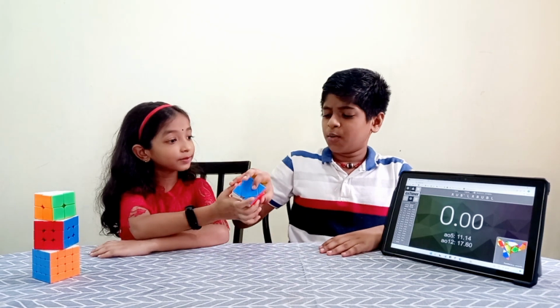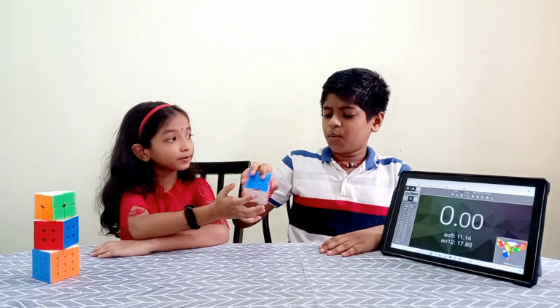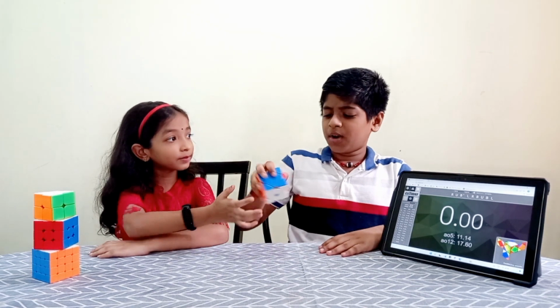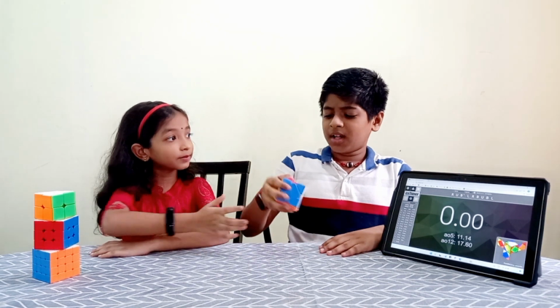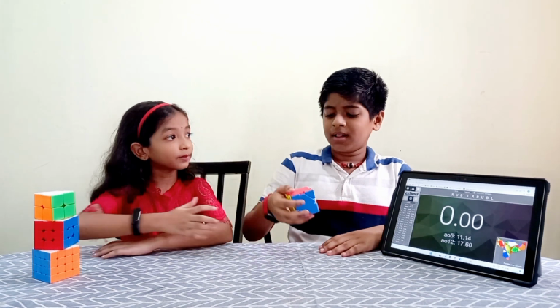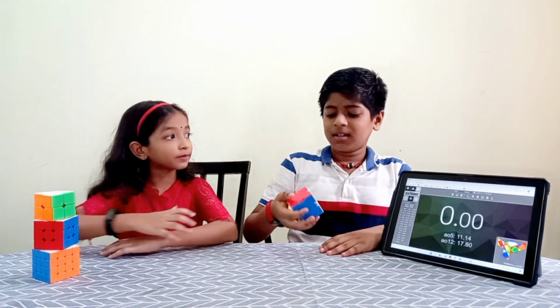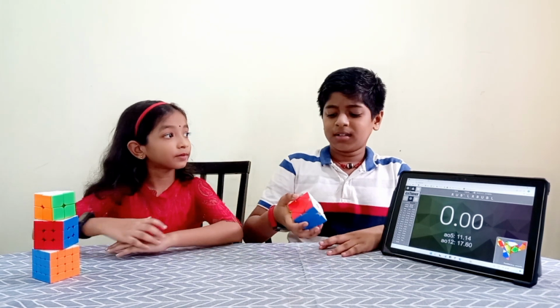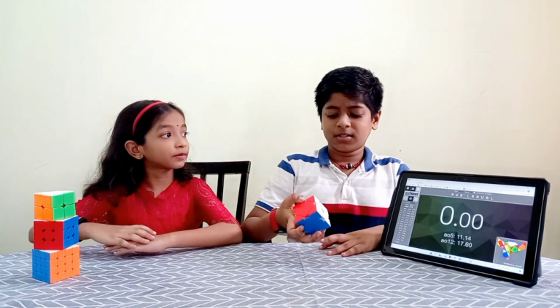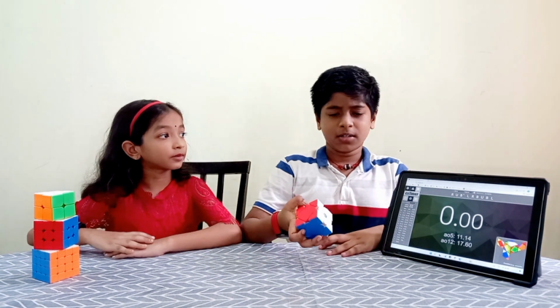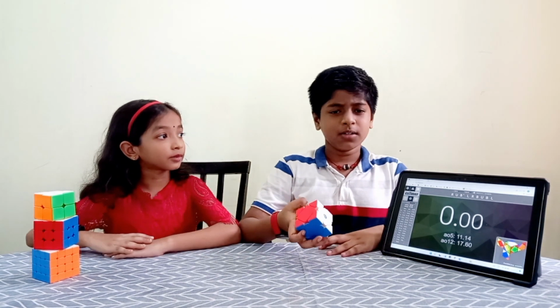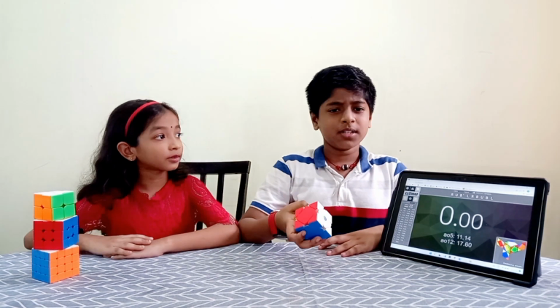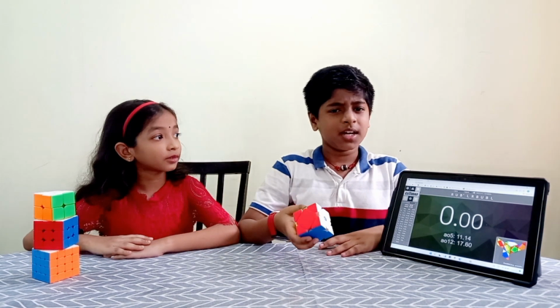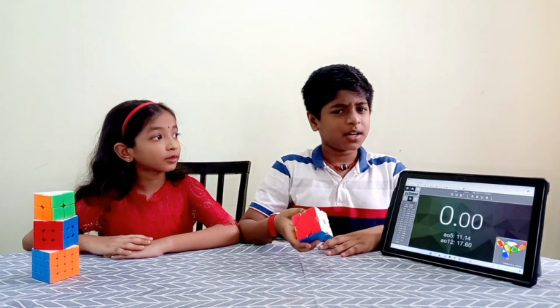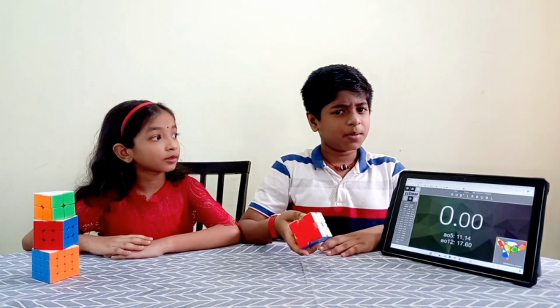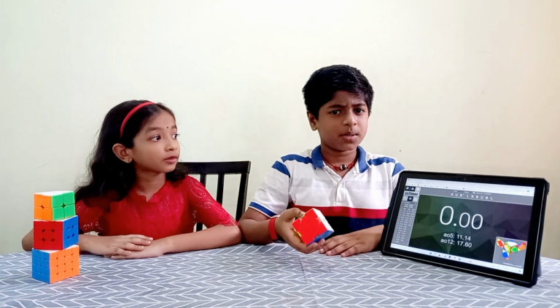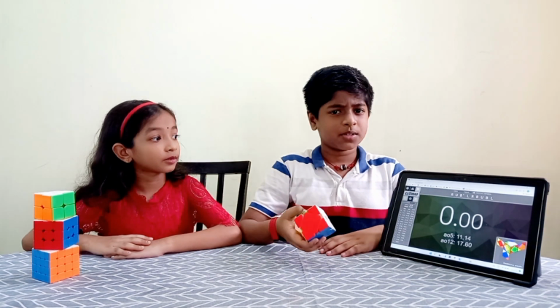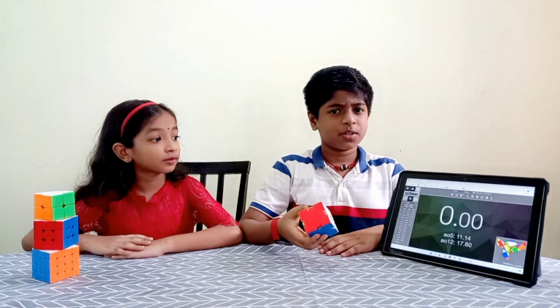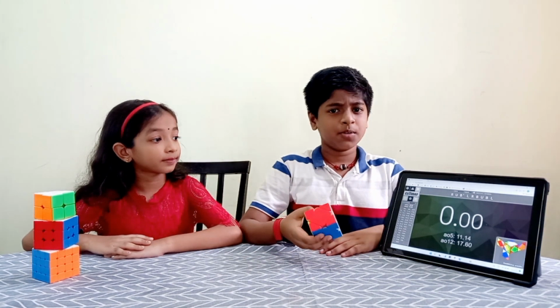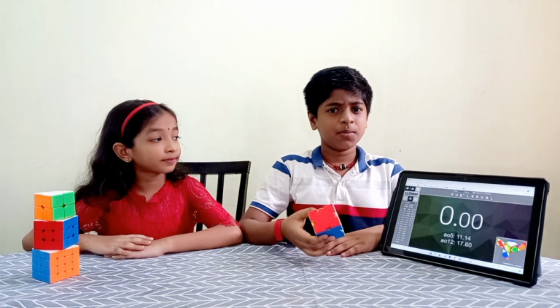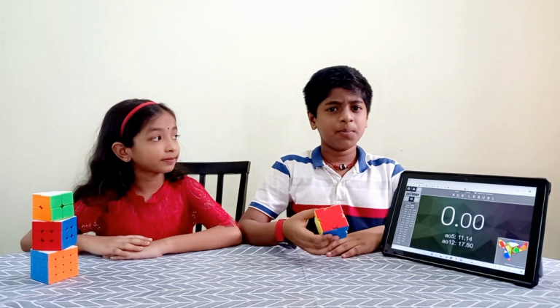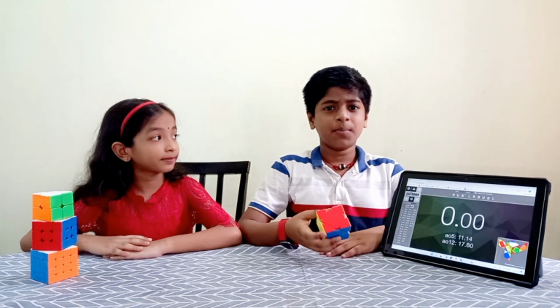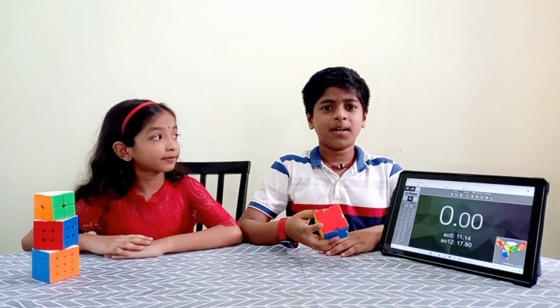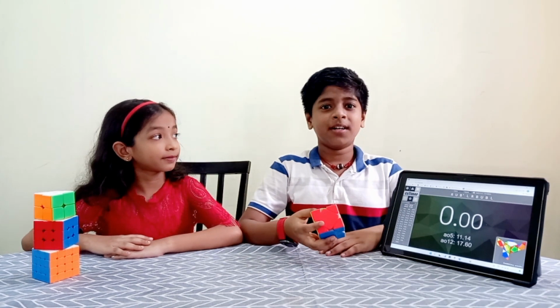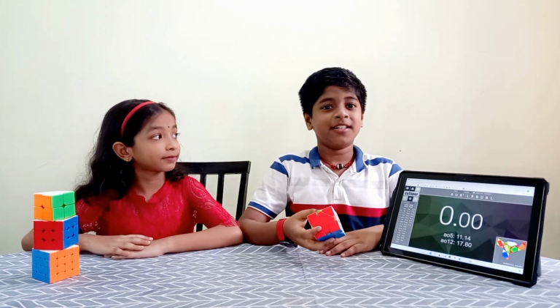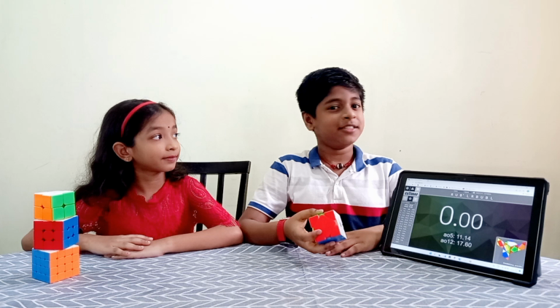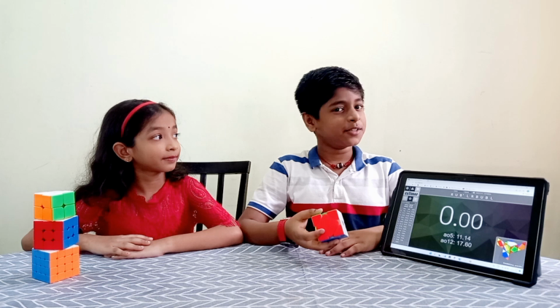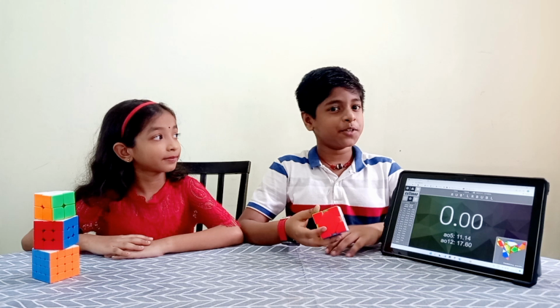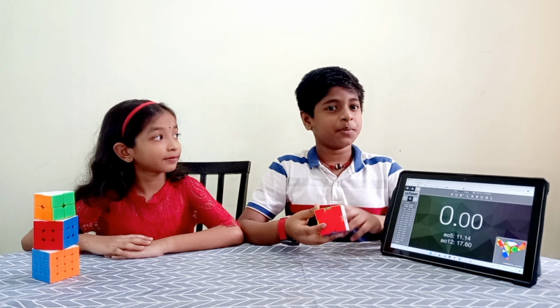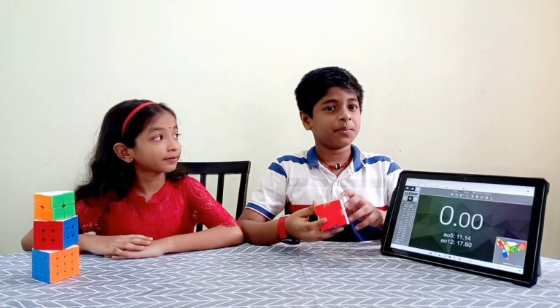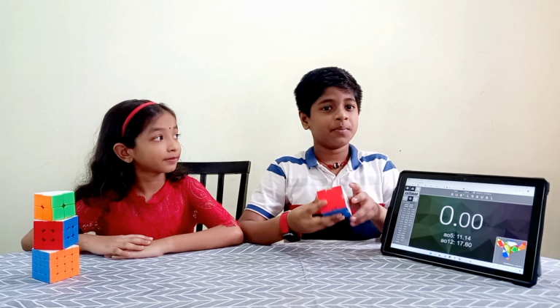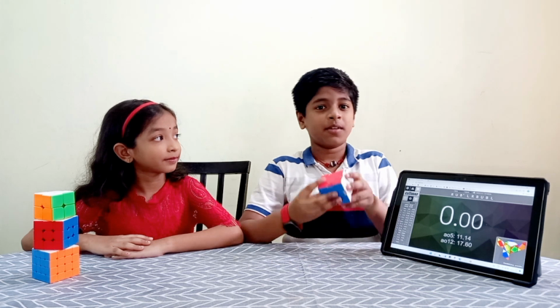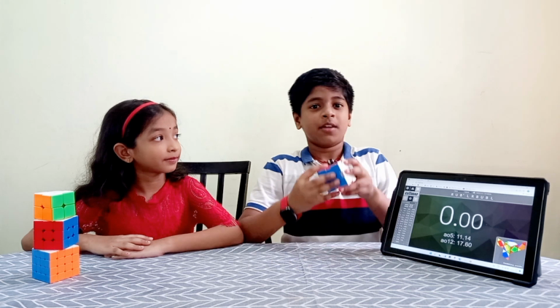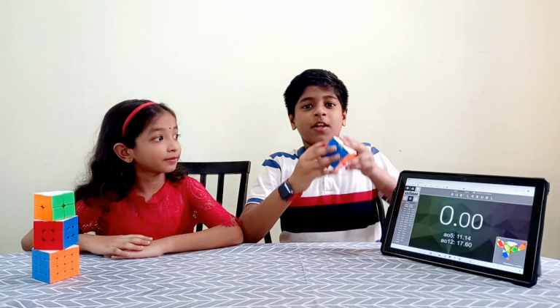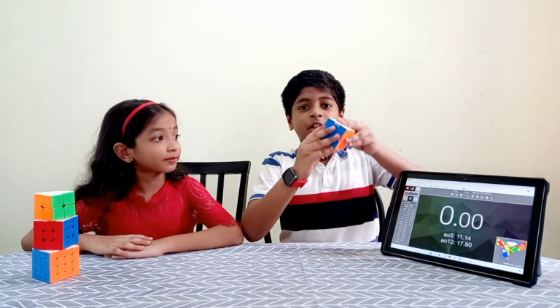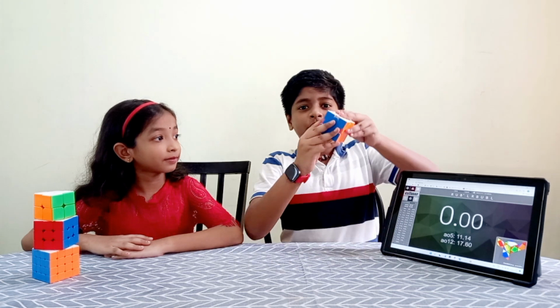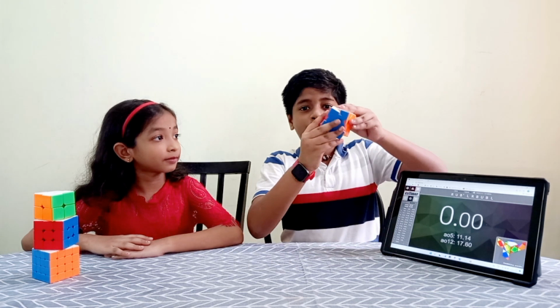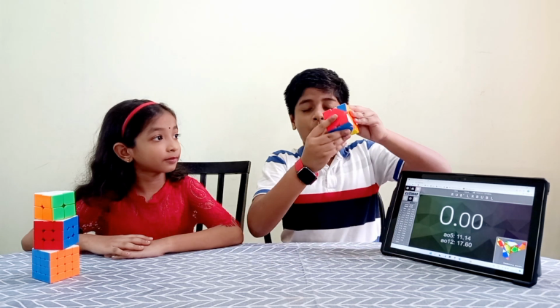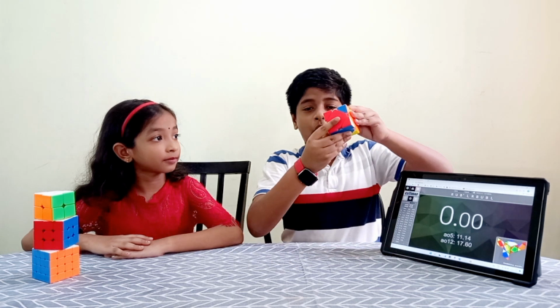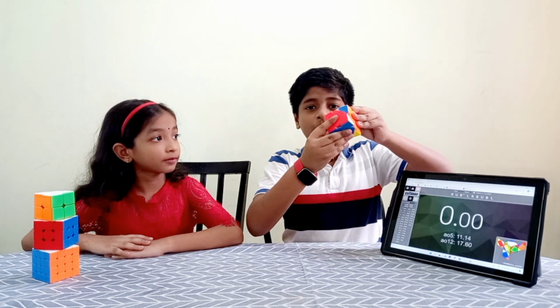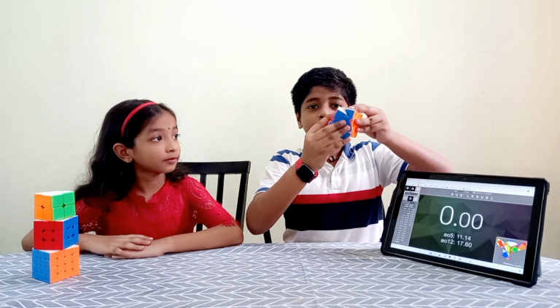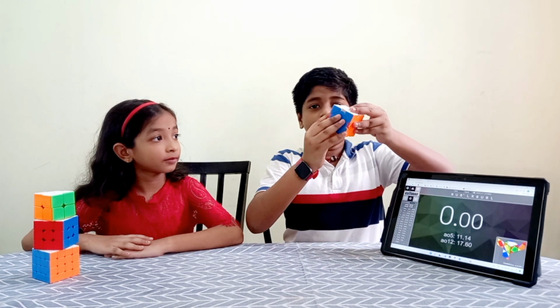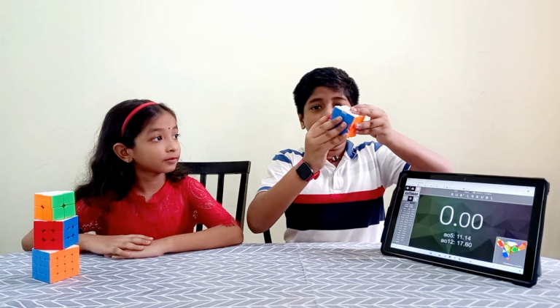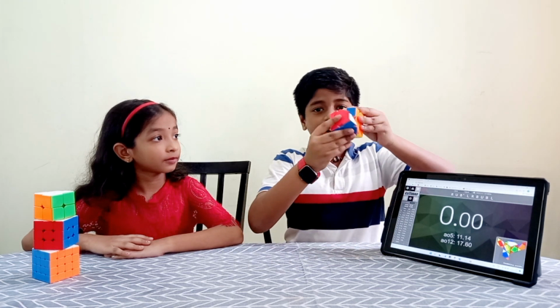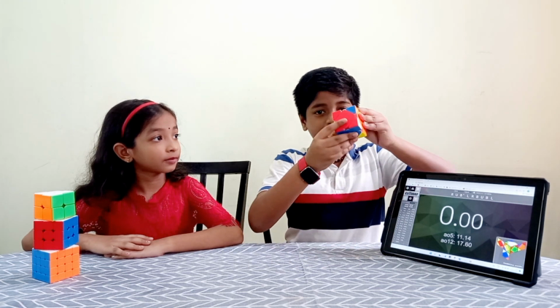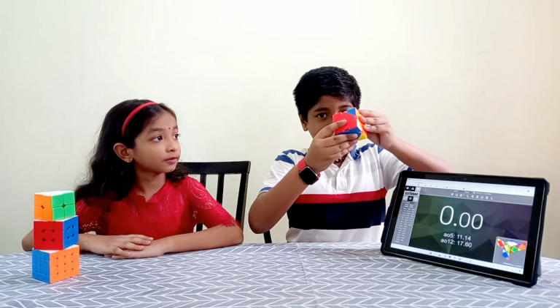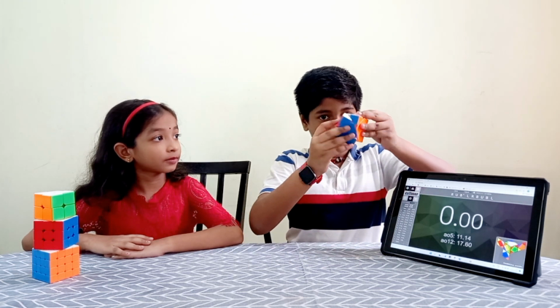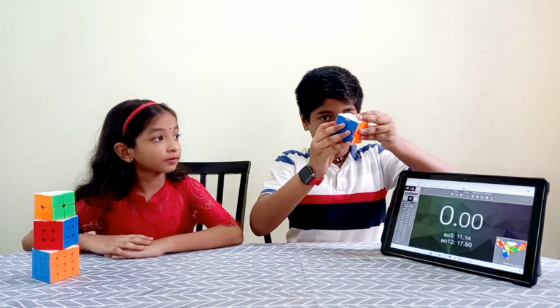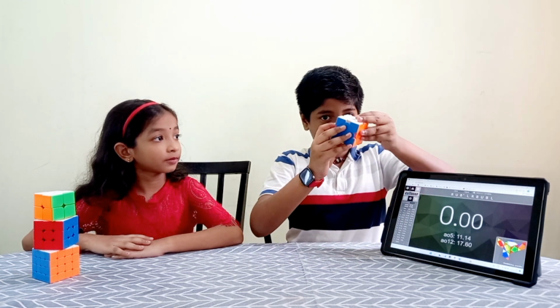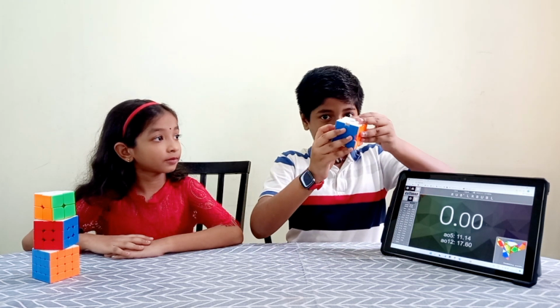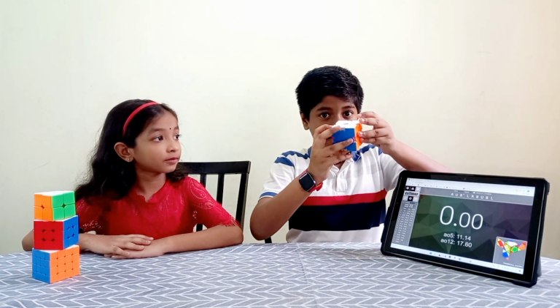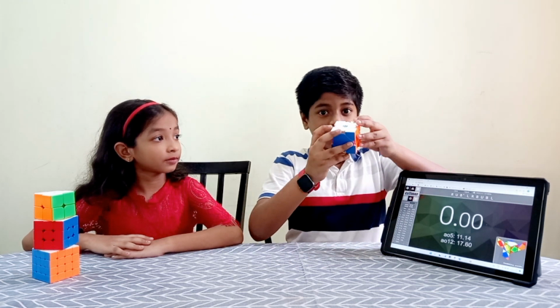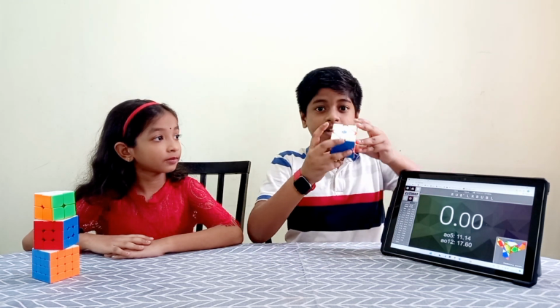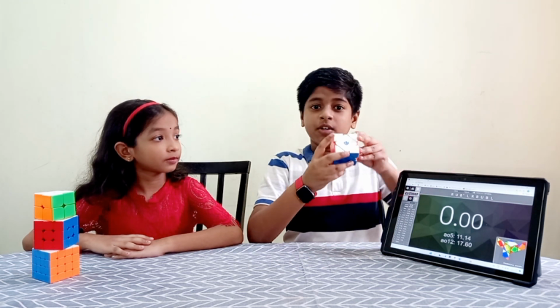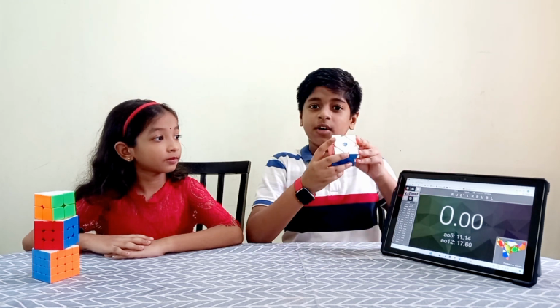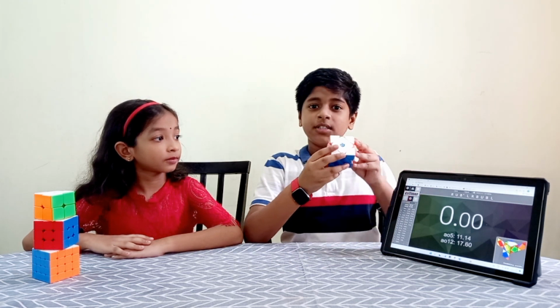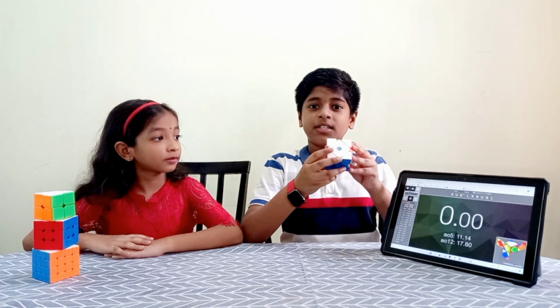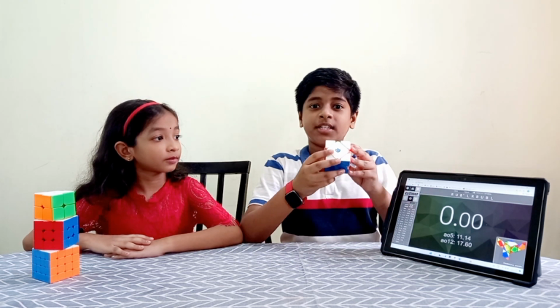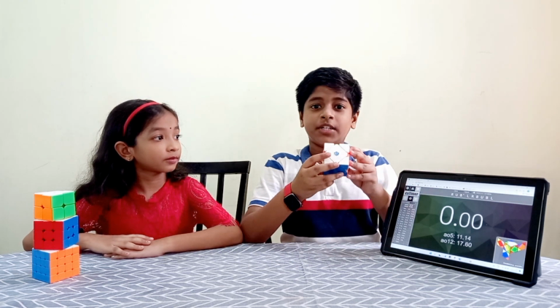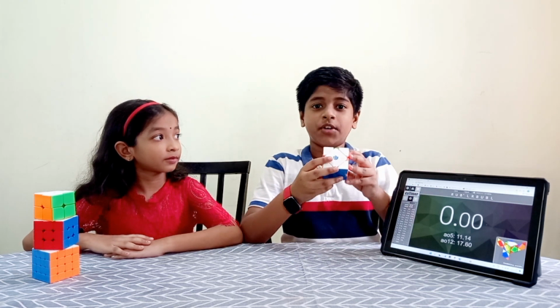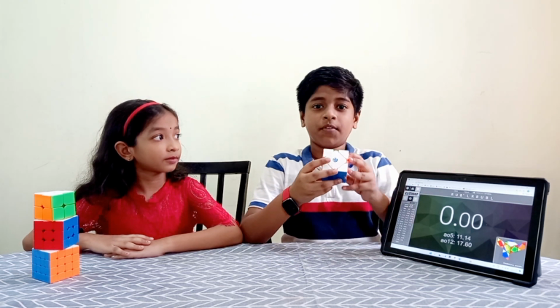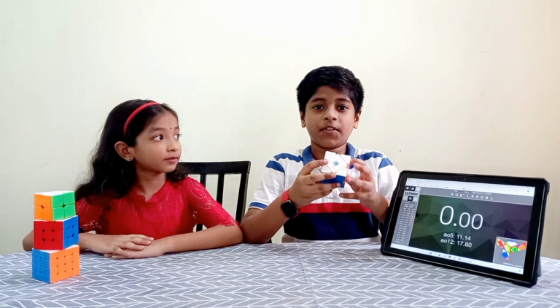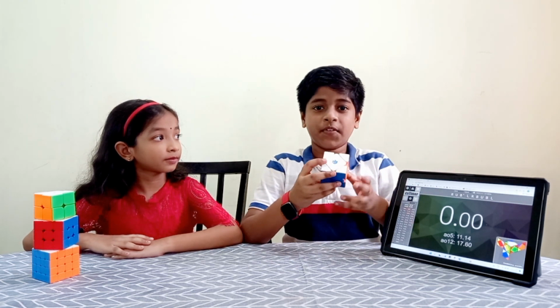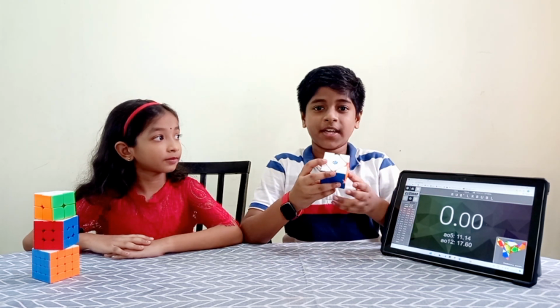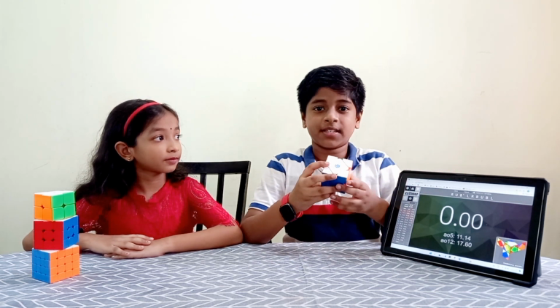Well, this looks like a Rubik's cube, but it is a different cube. The corner only rotates, not the center of the face.